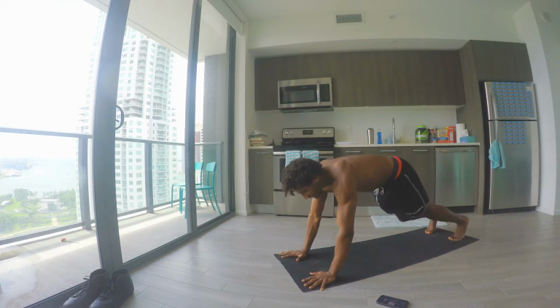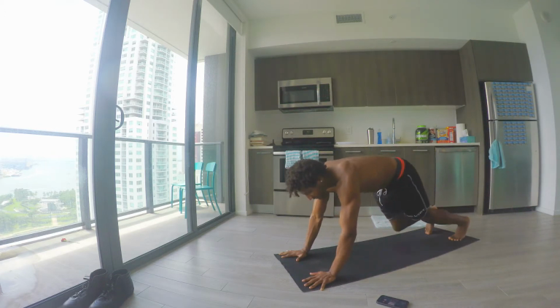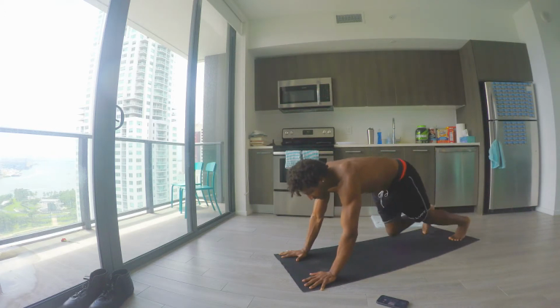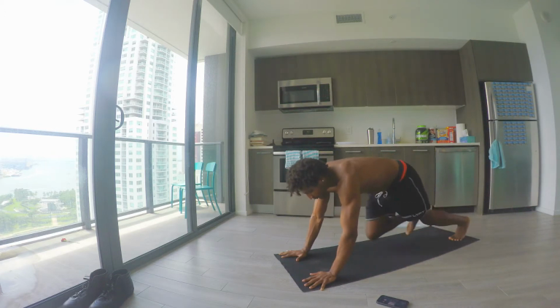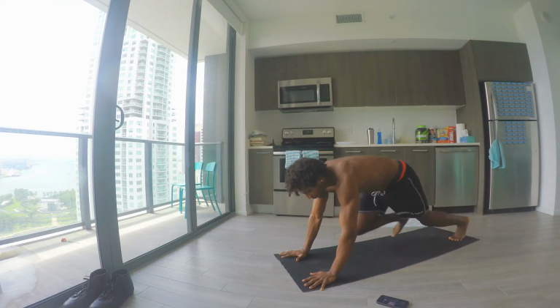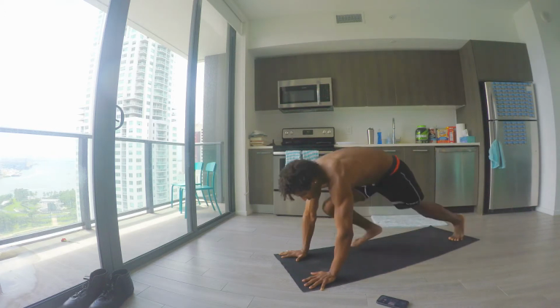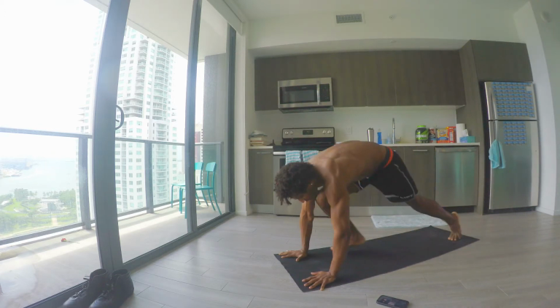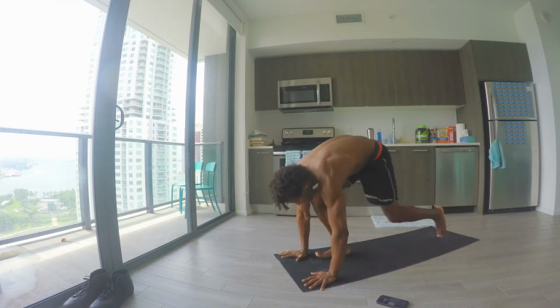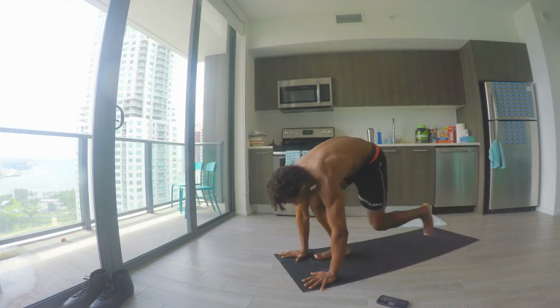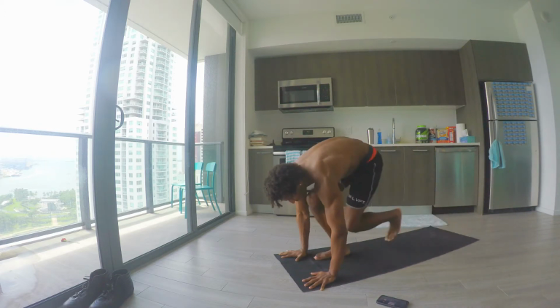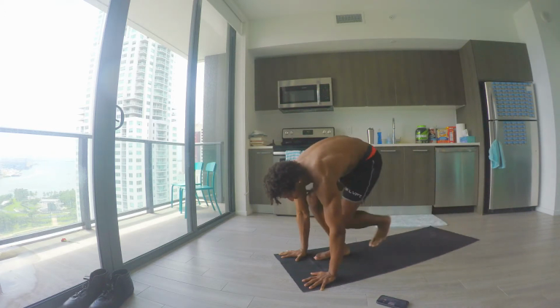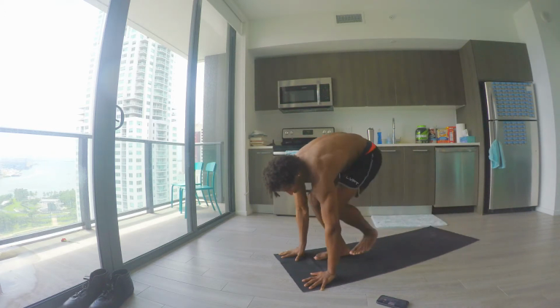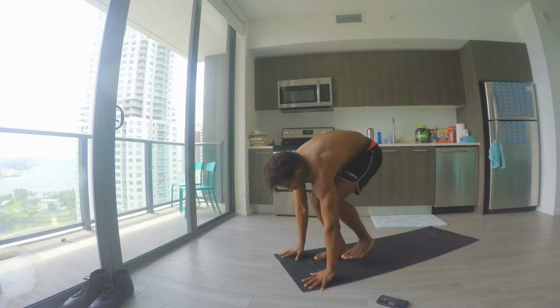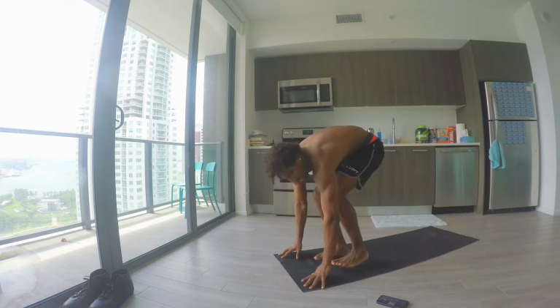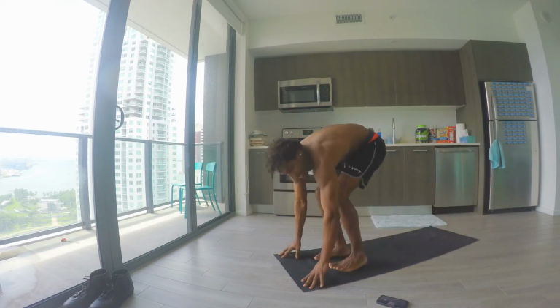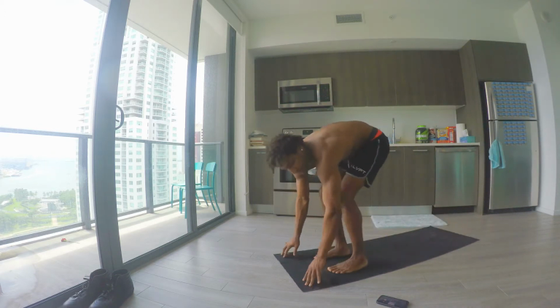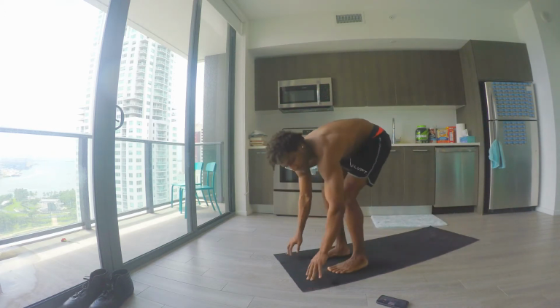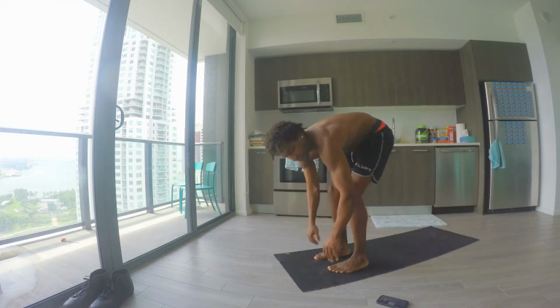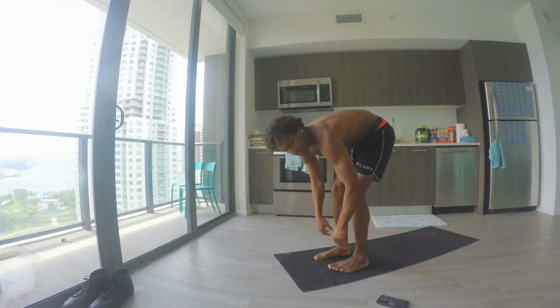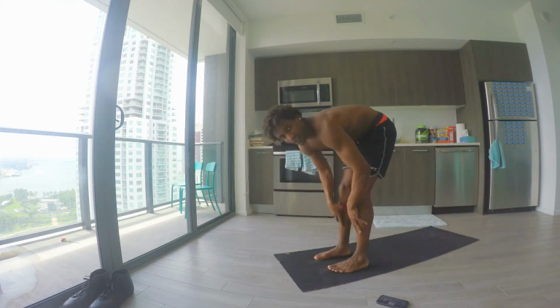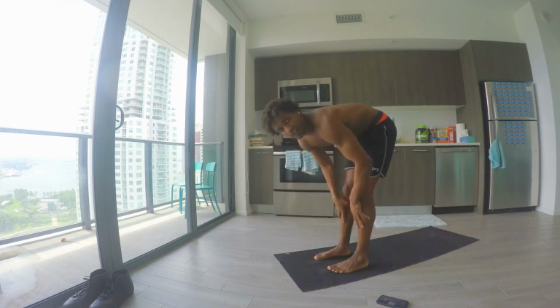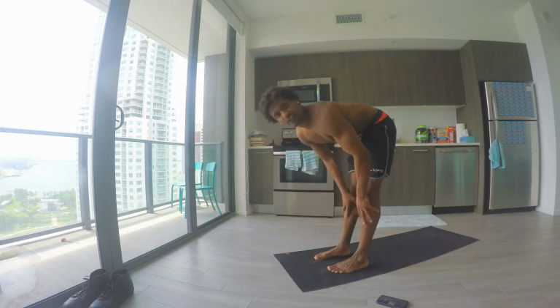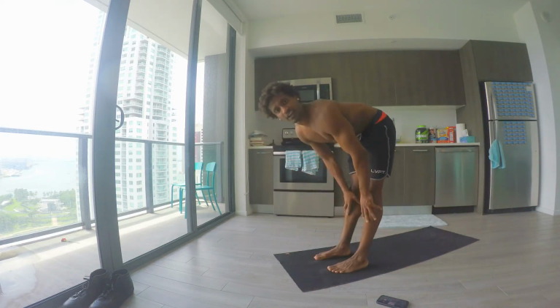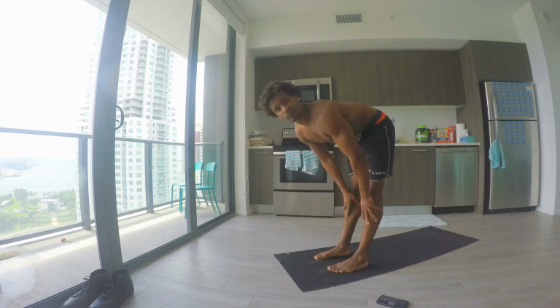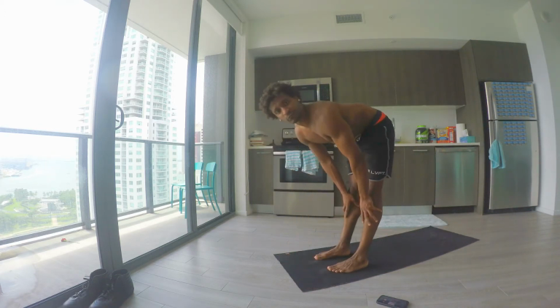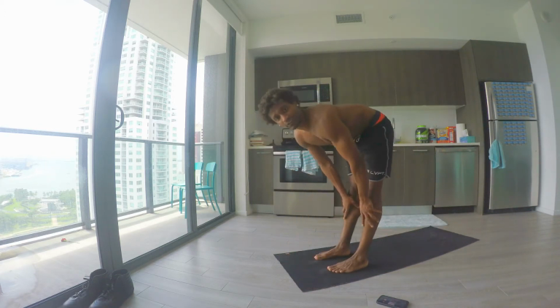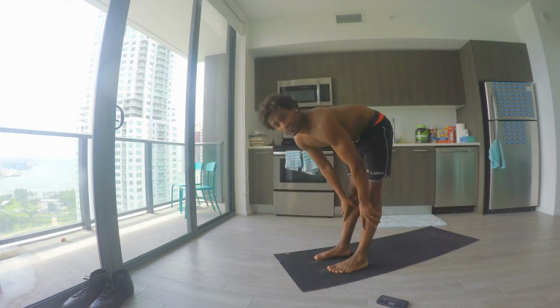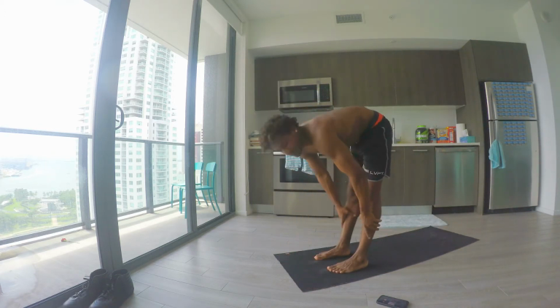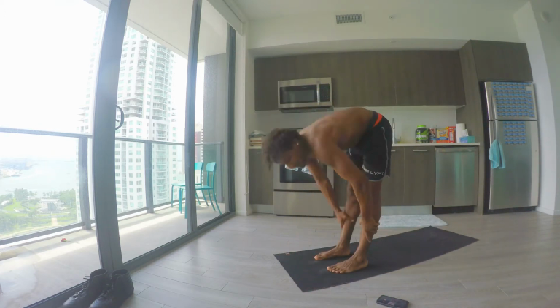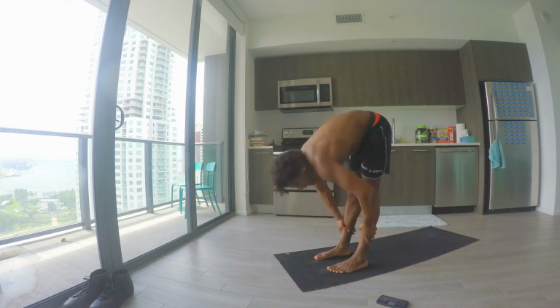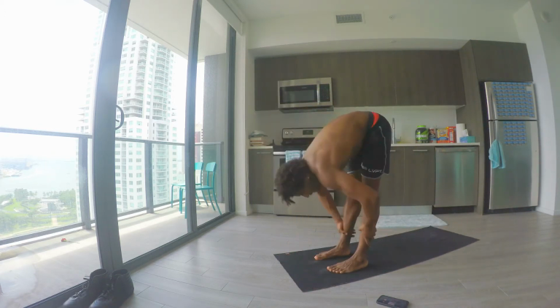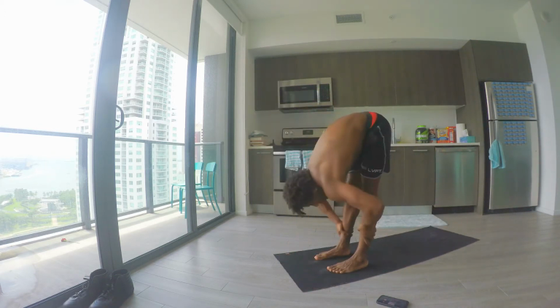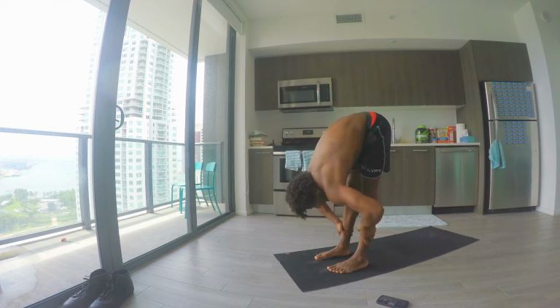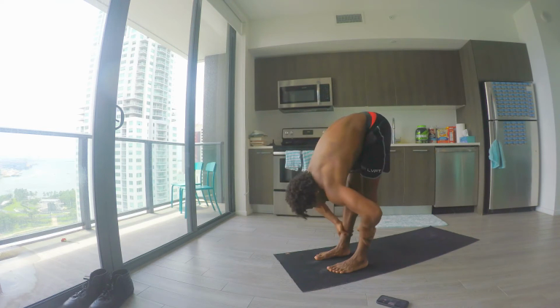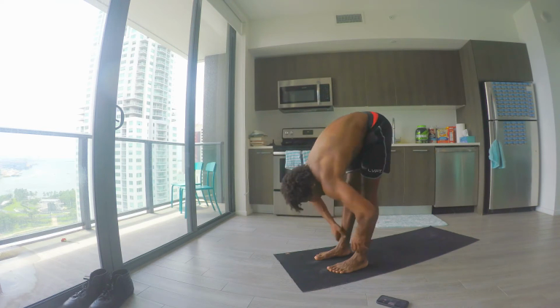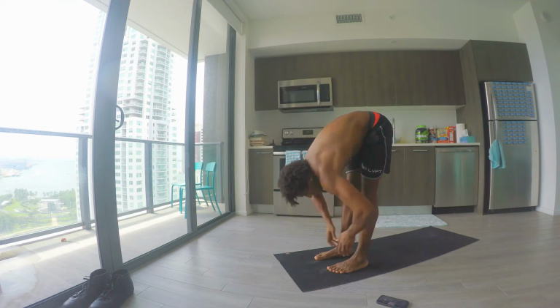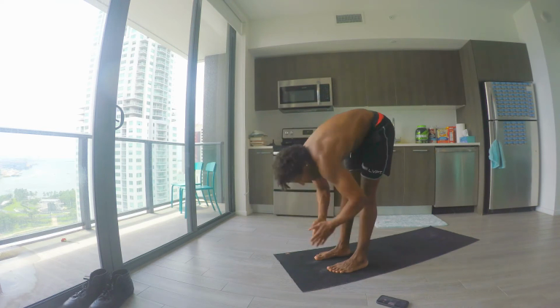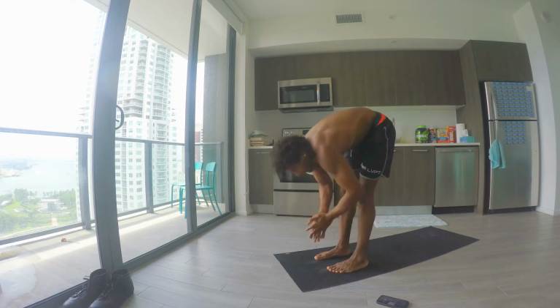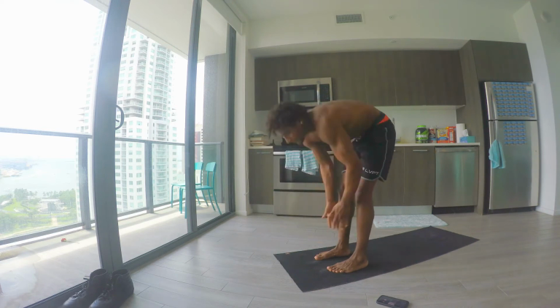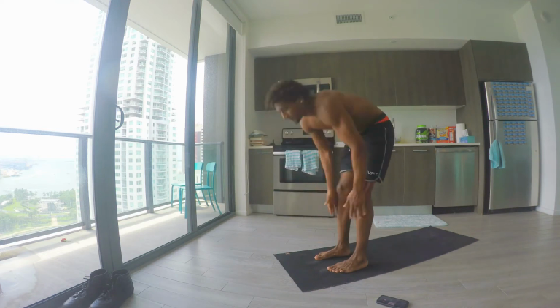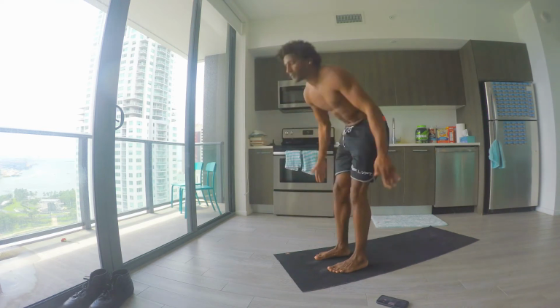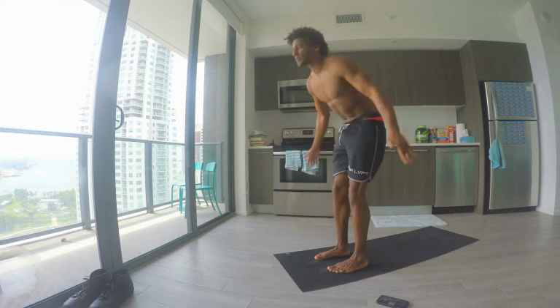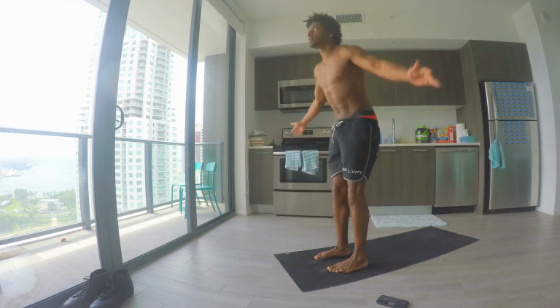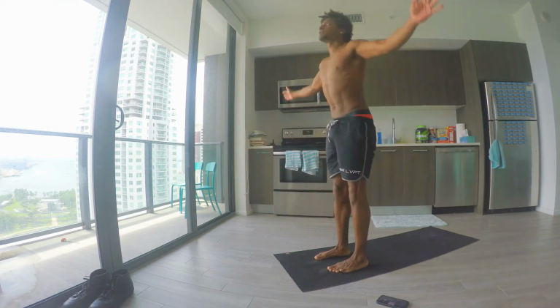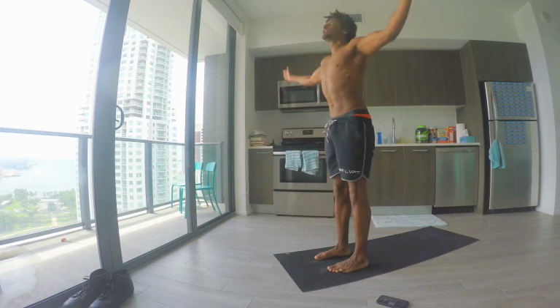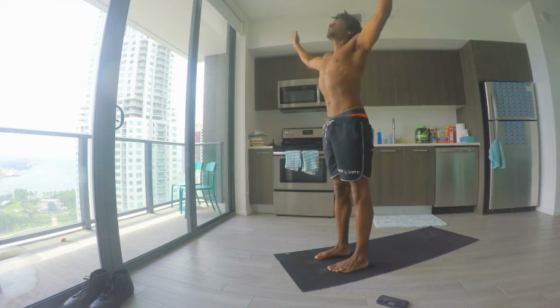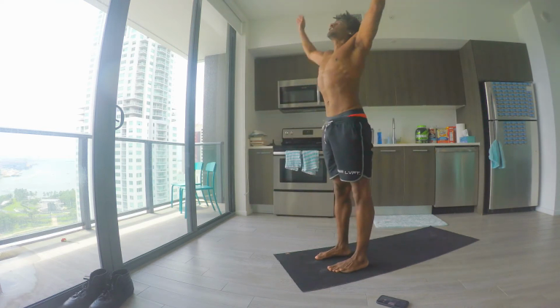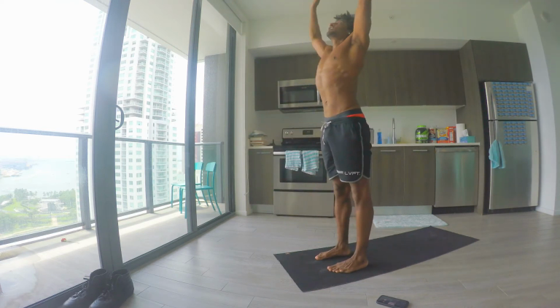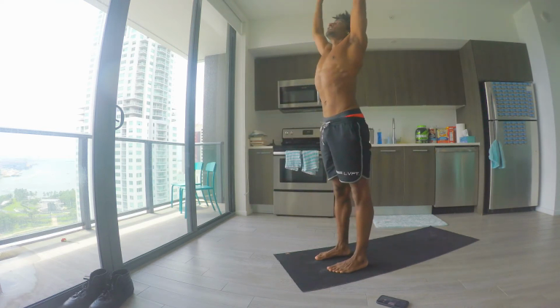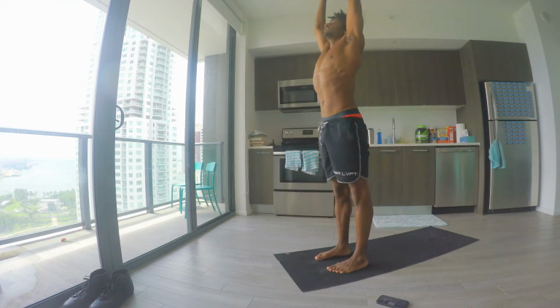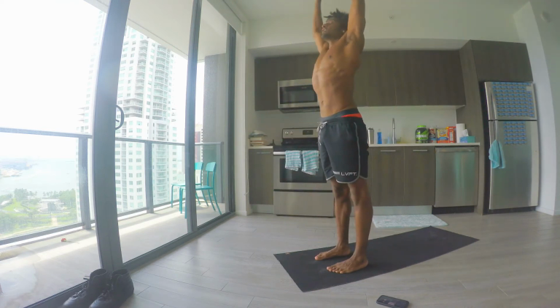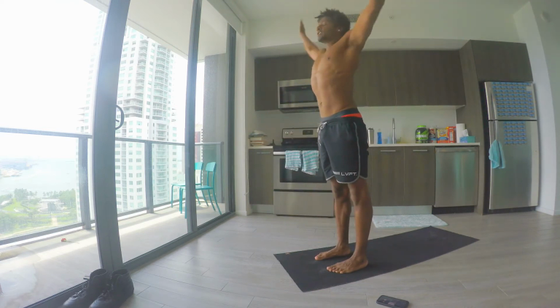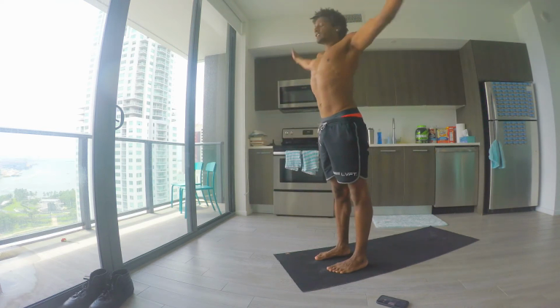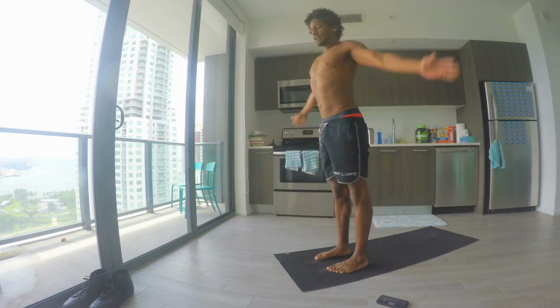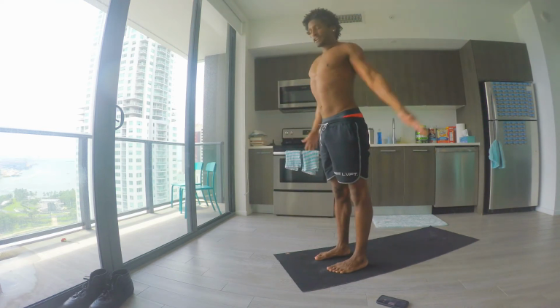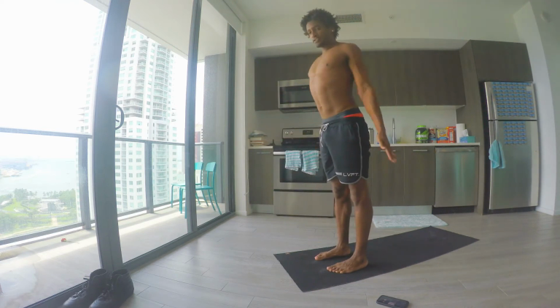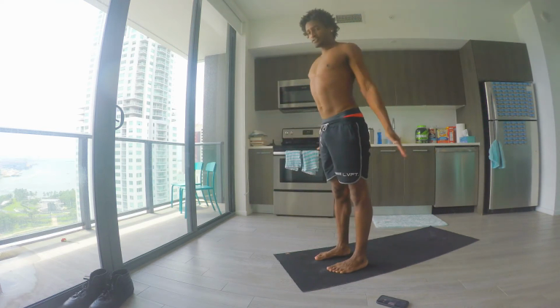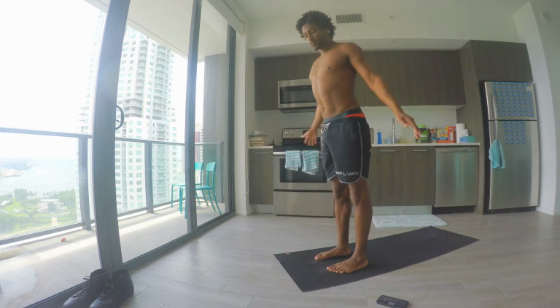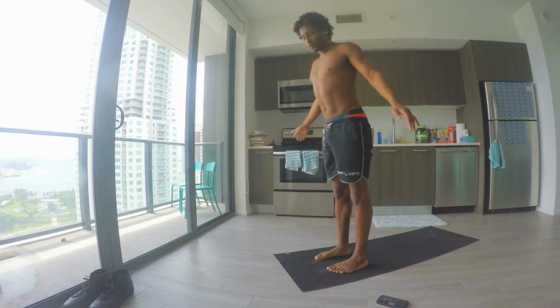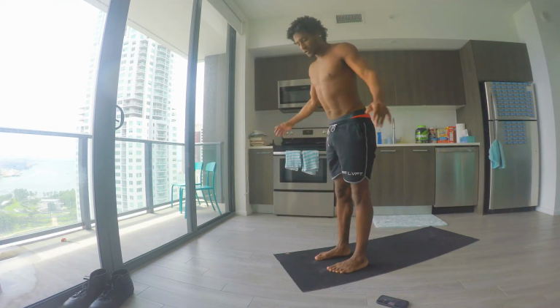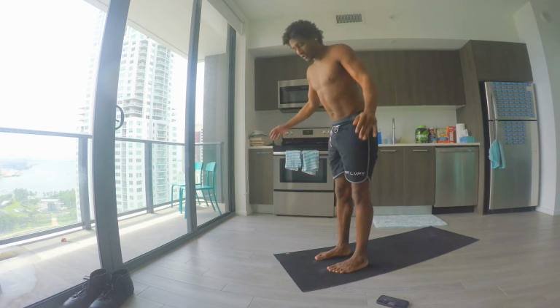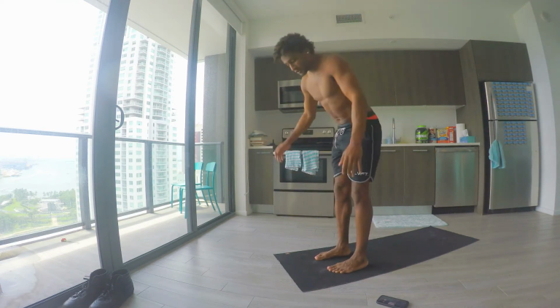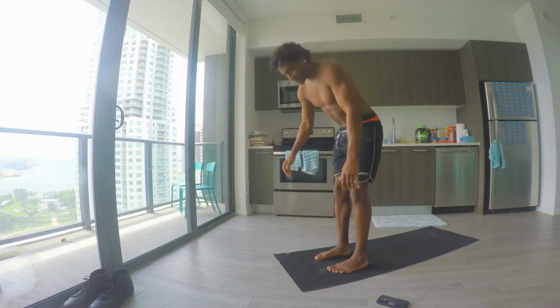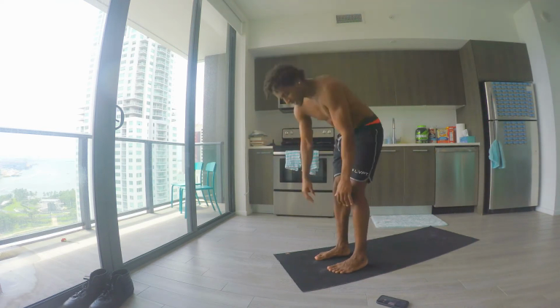Then you can walk back to the top — inhale halfway lift, exhale forward fold — and just keep working on that.